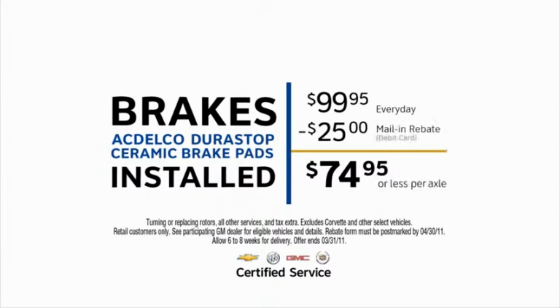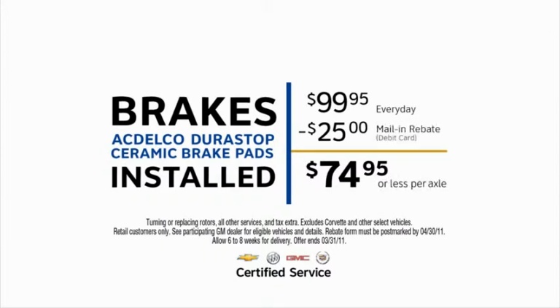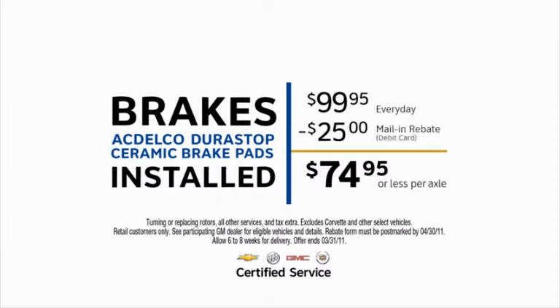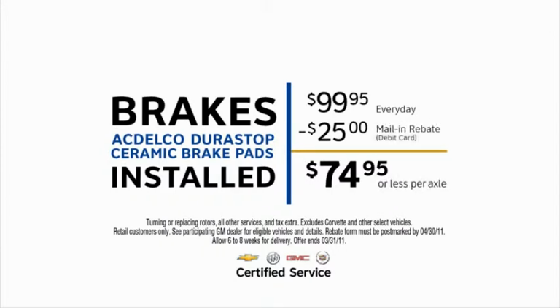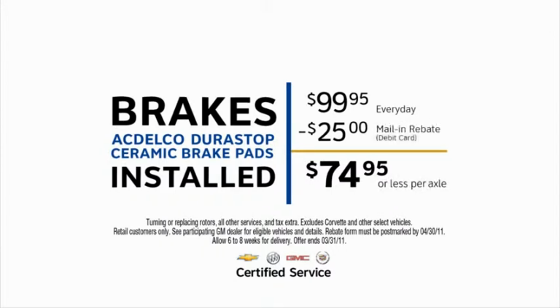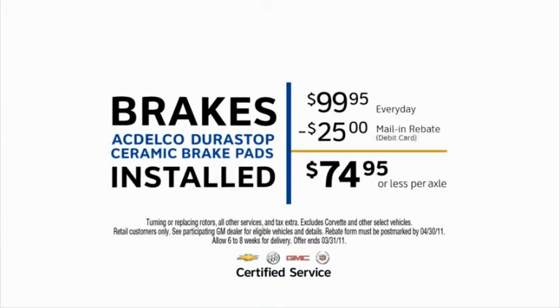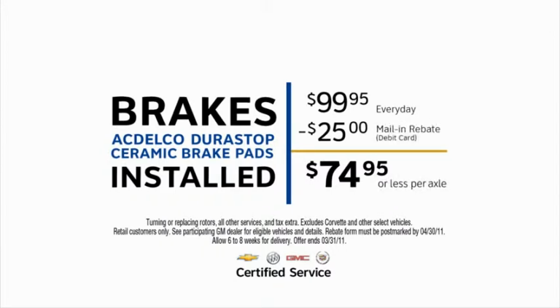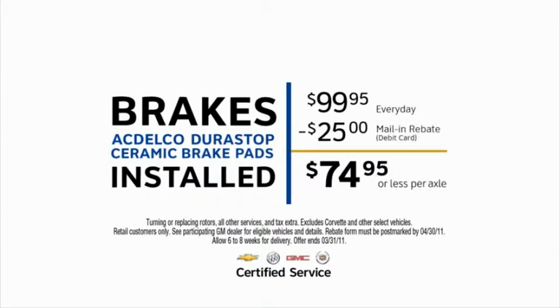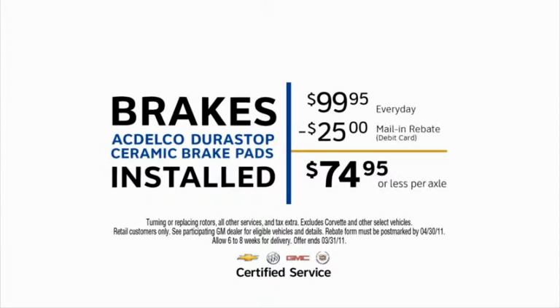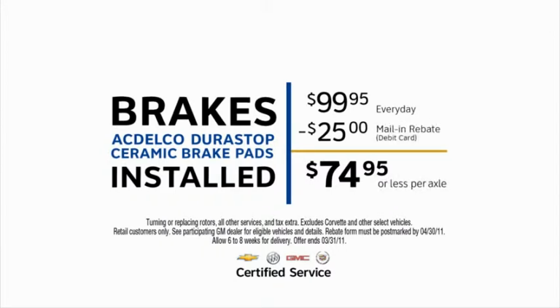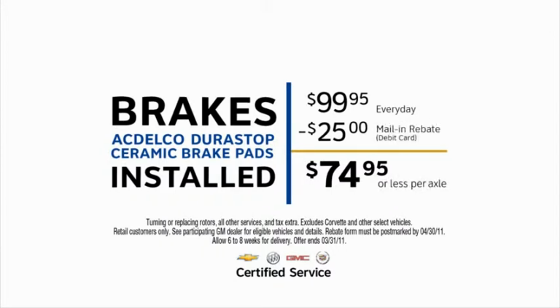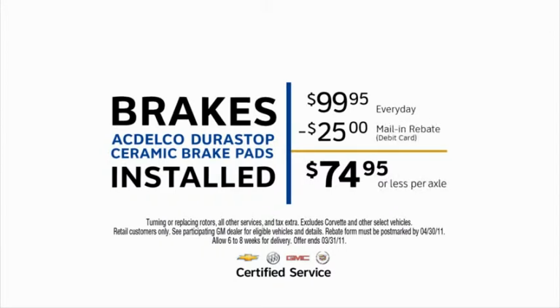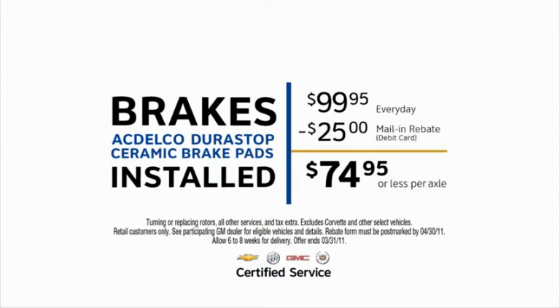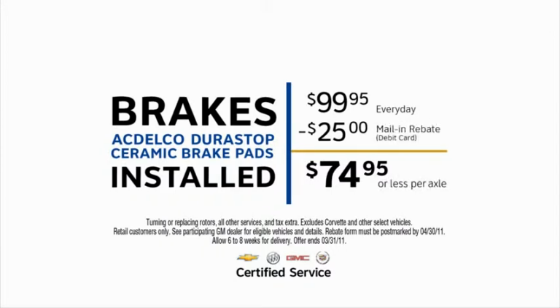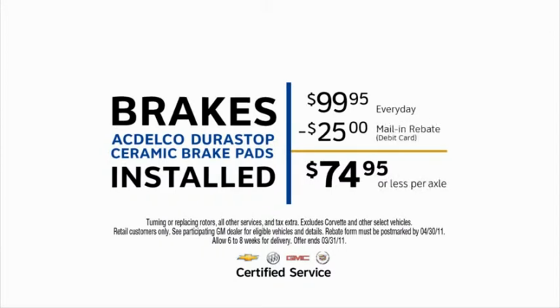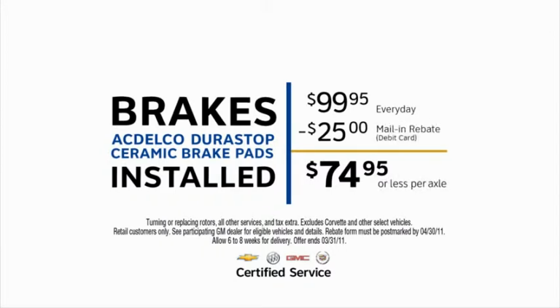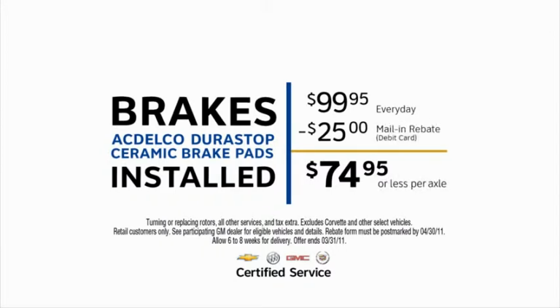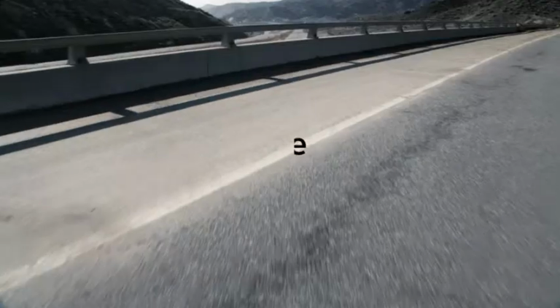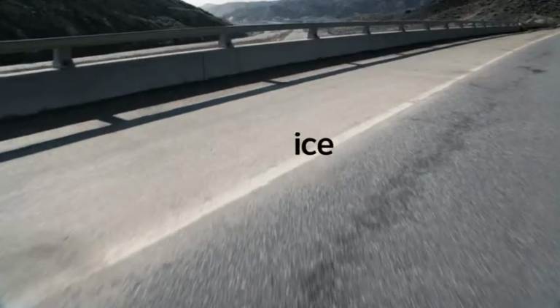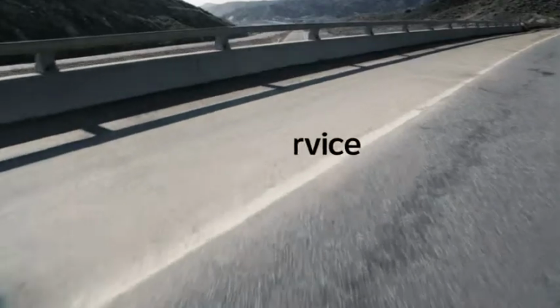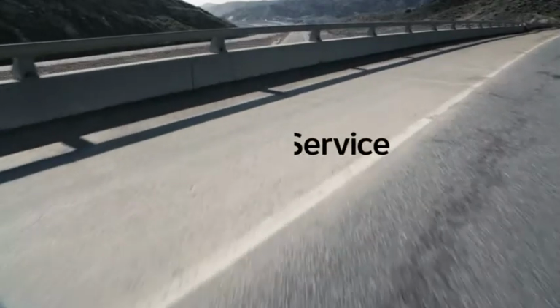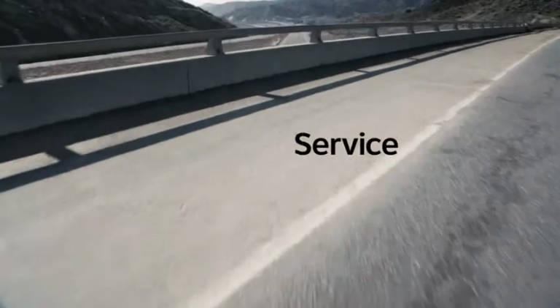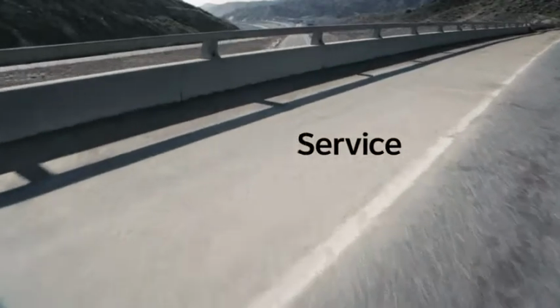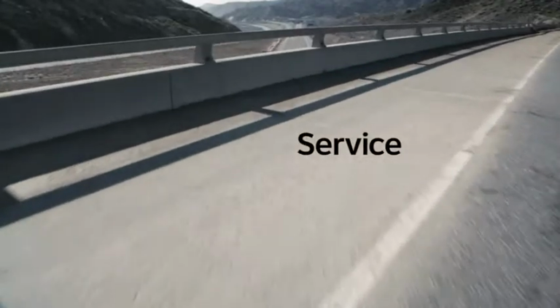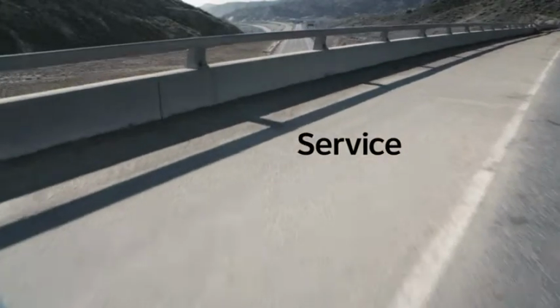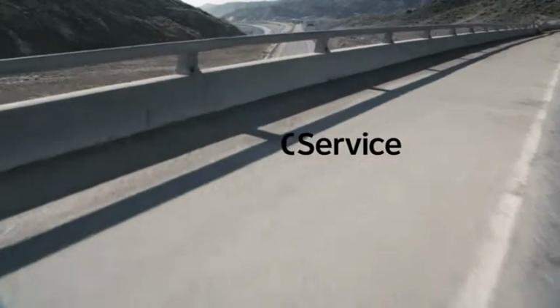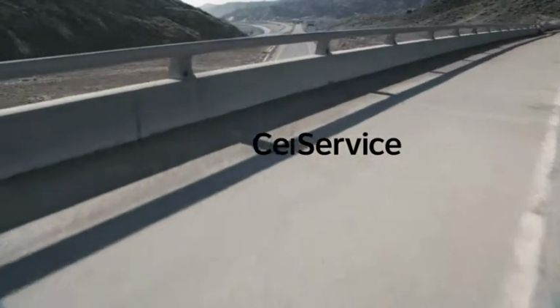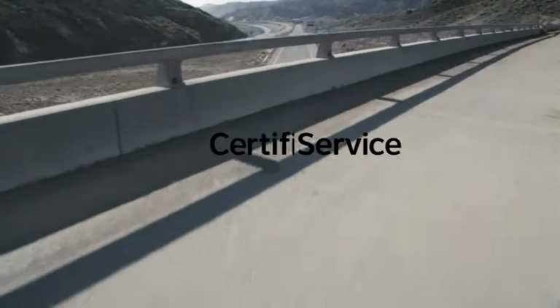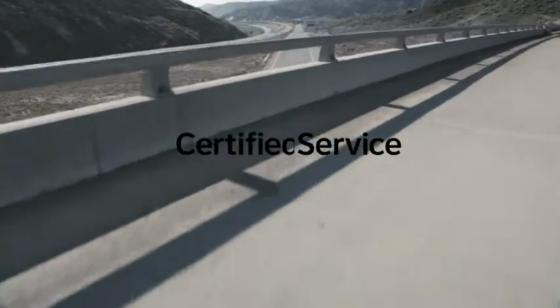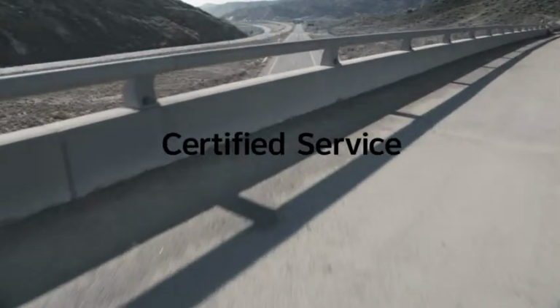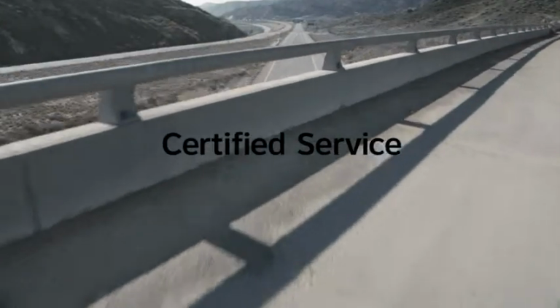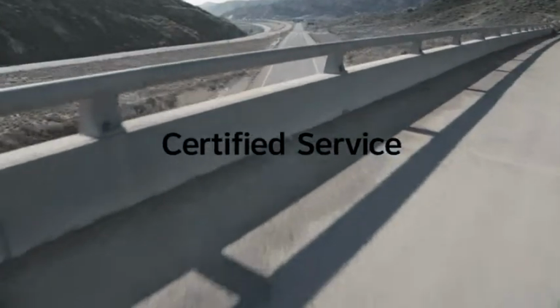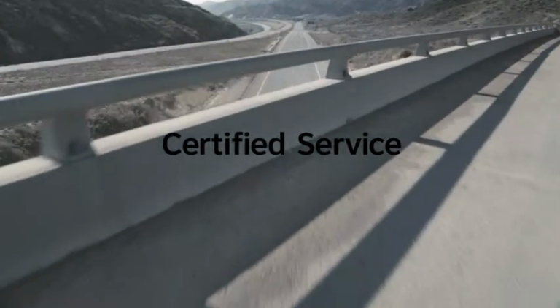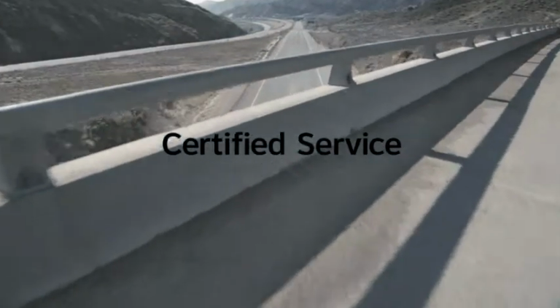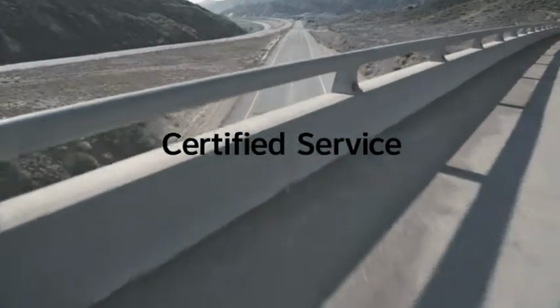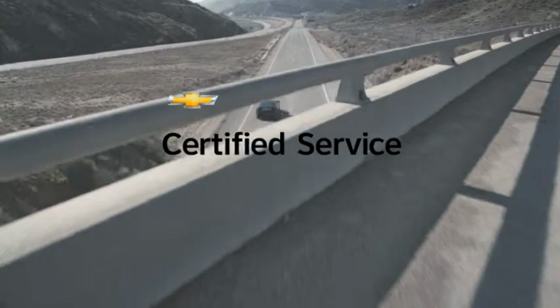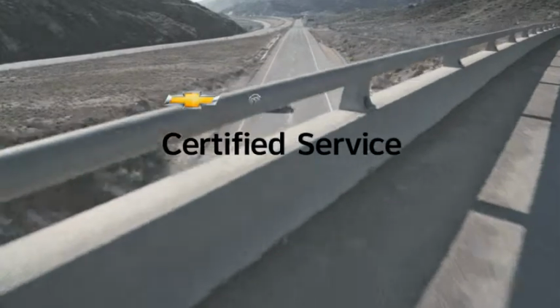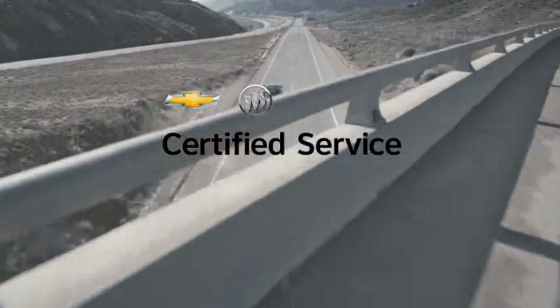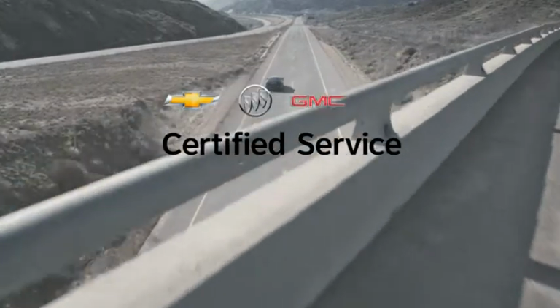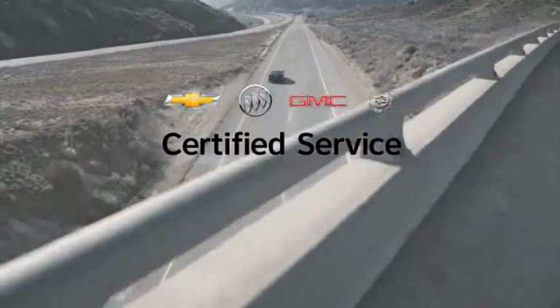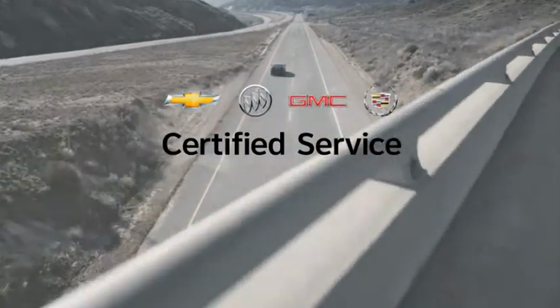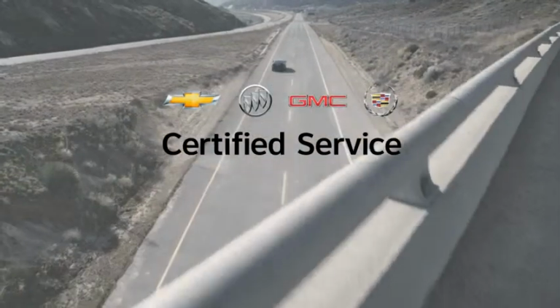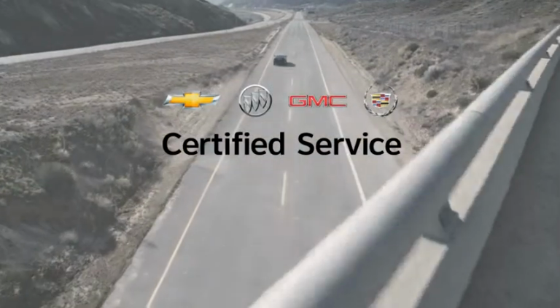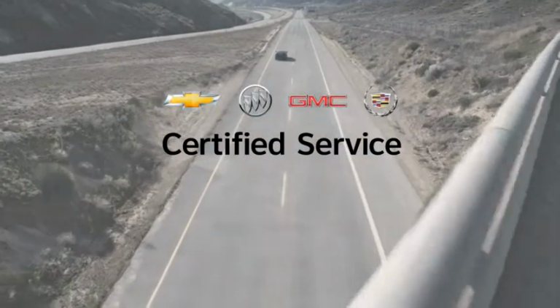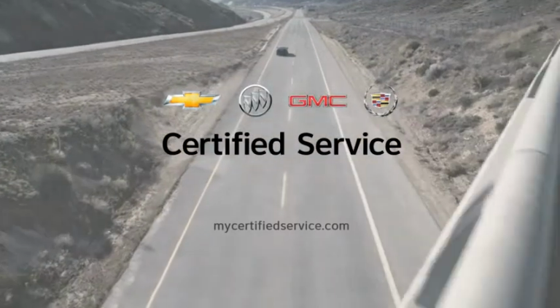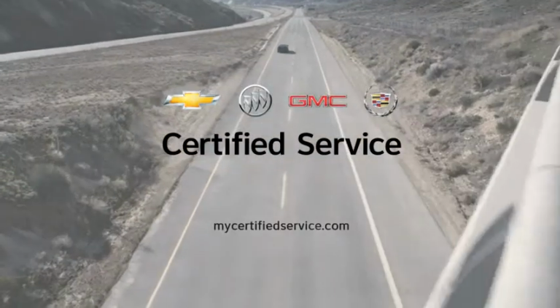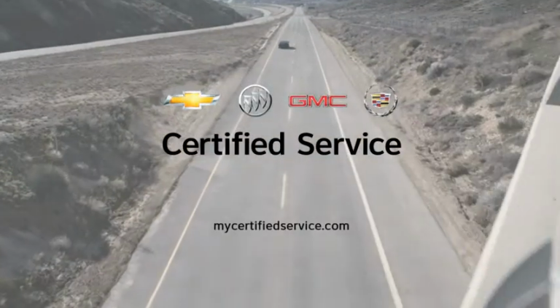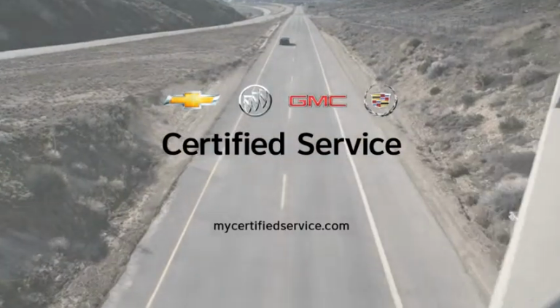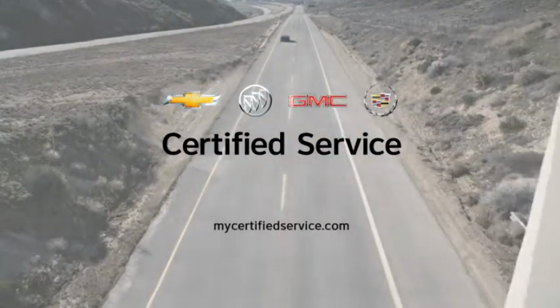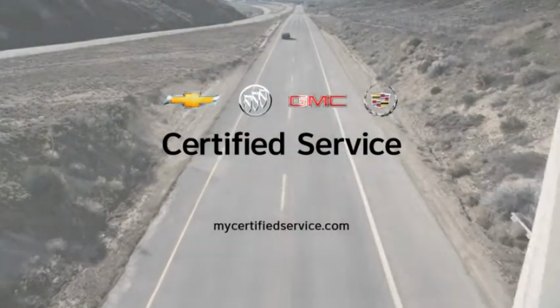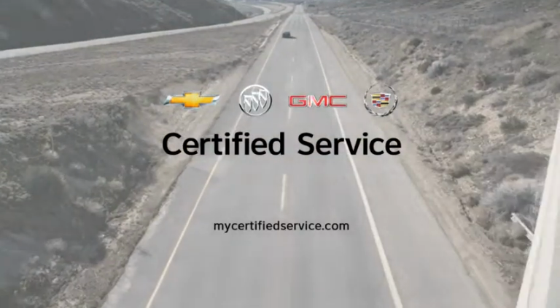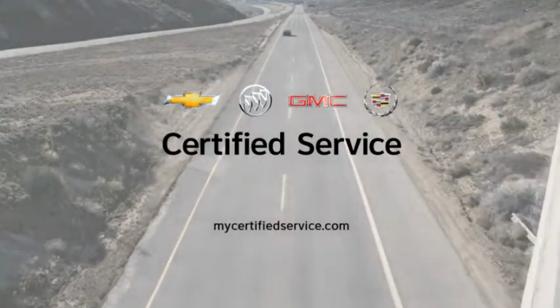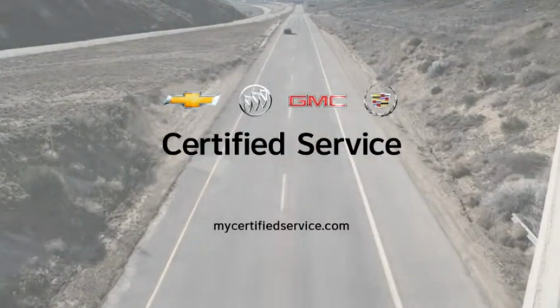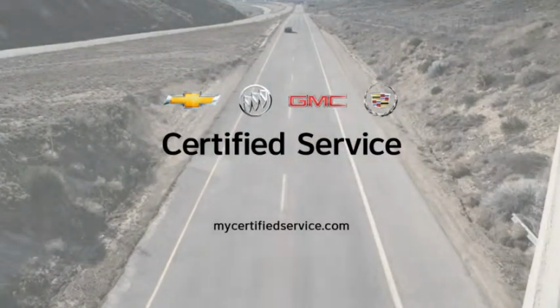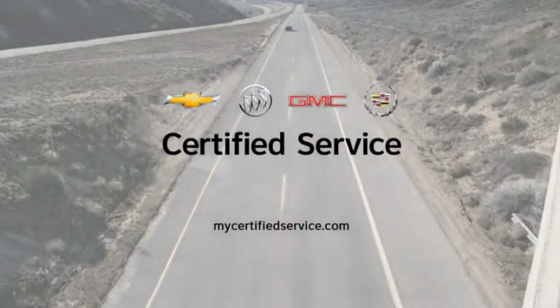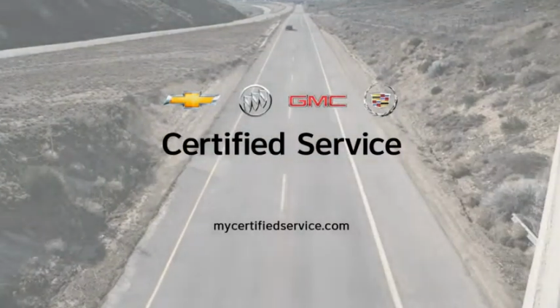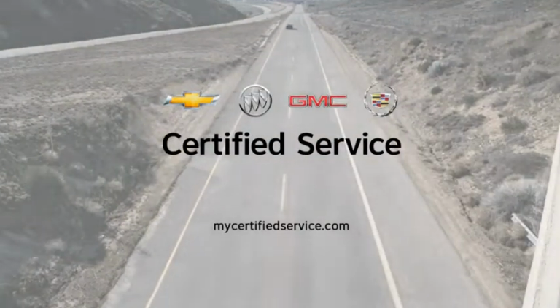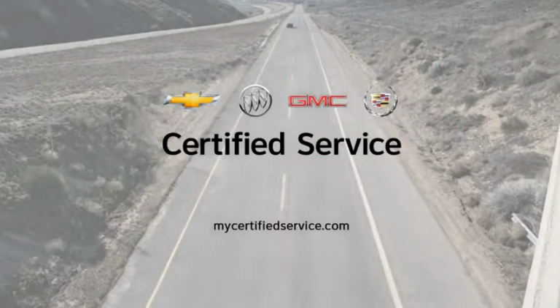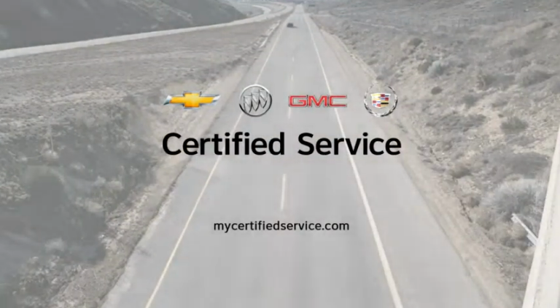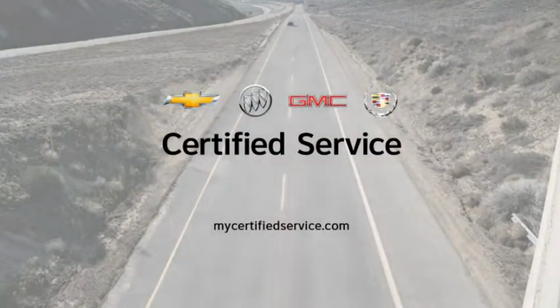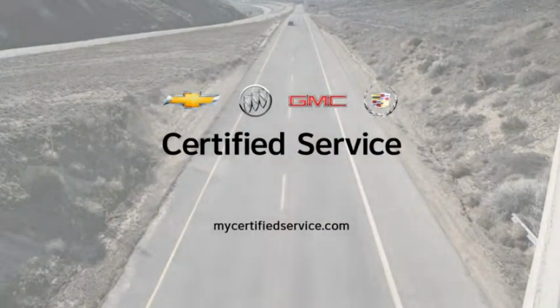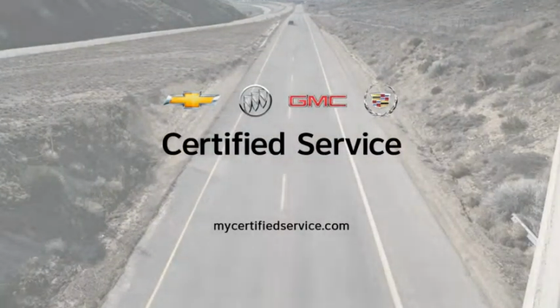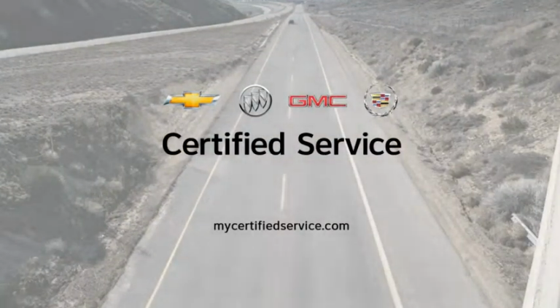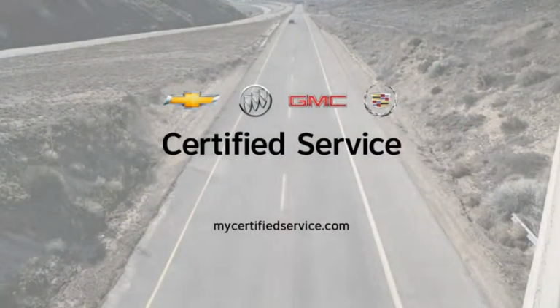After mail-in rebate. Not just service — certified service. Only at your Chevrolet, Buick, GMC, and Cadillac dealer.